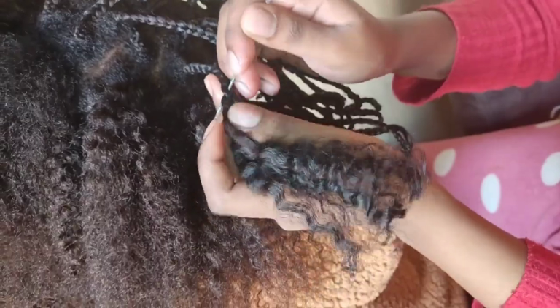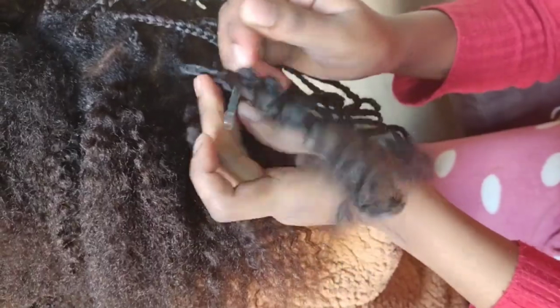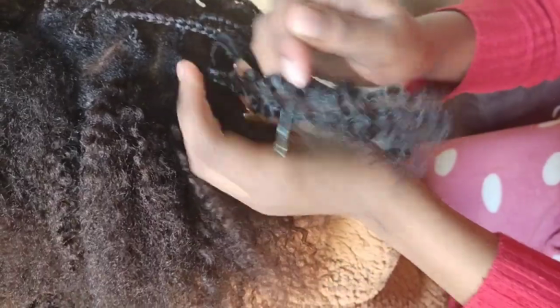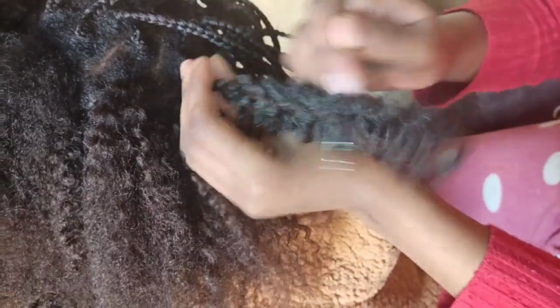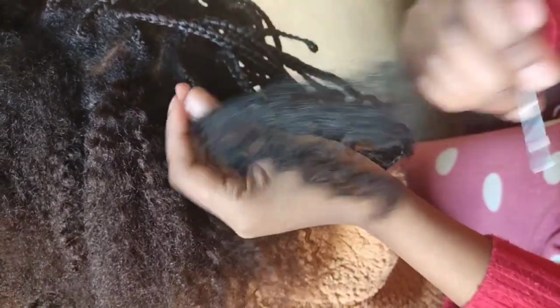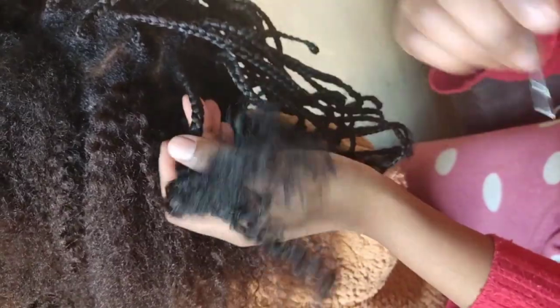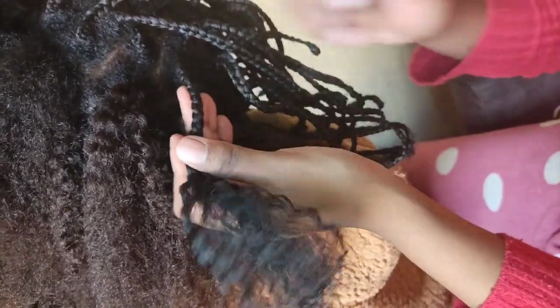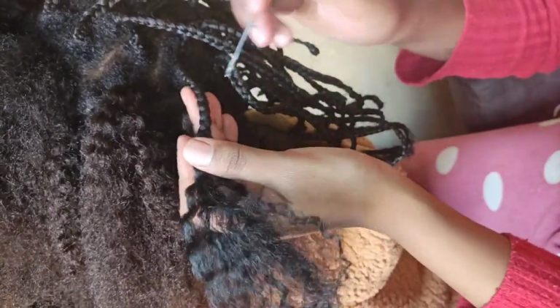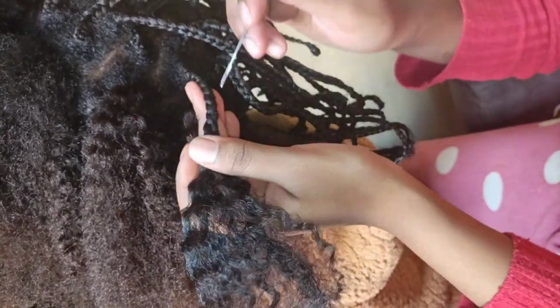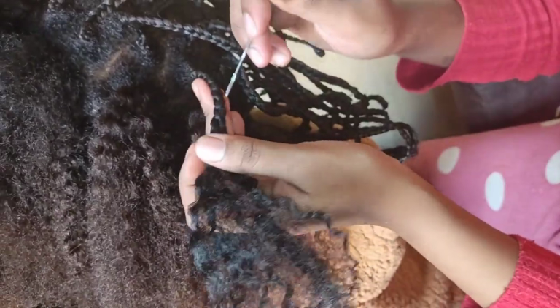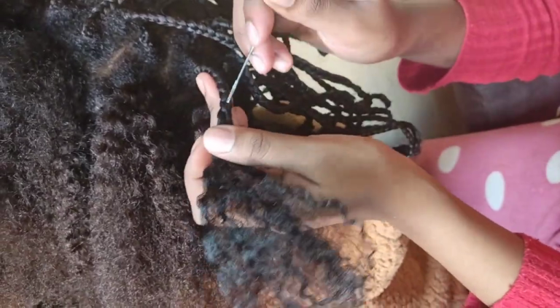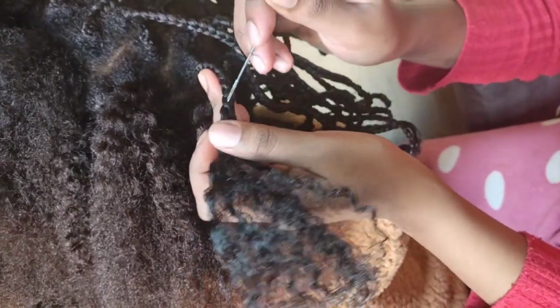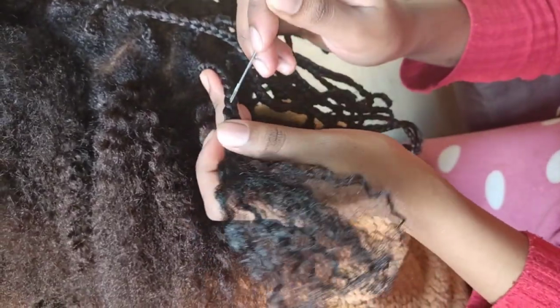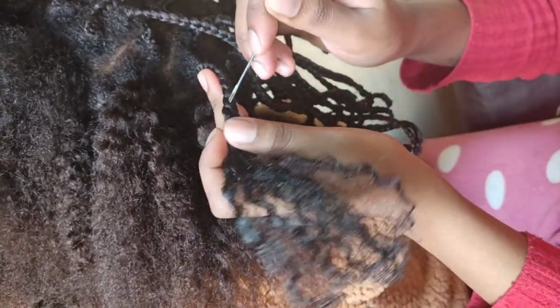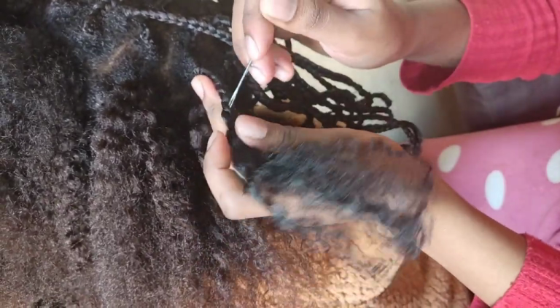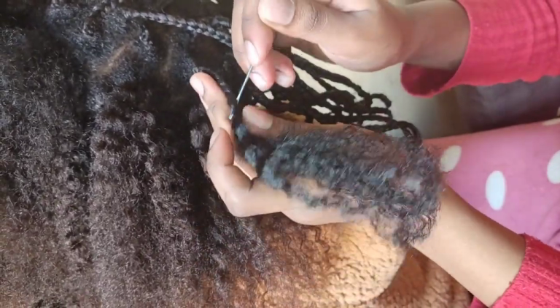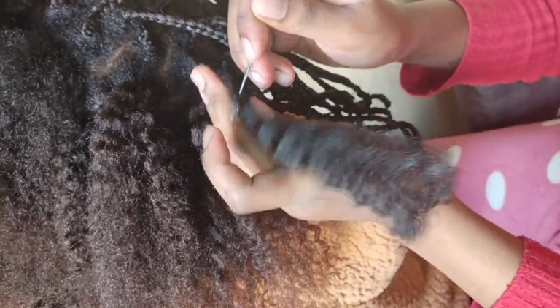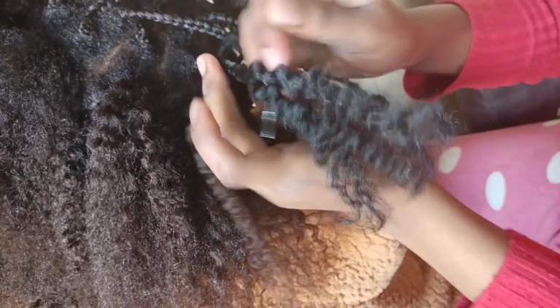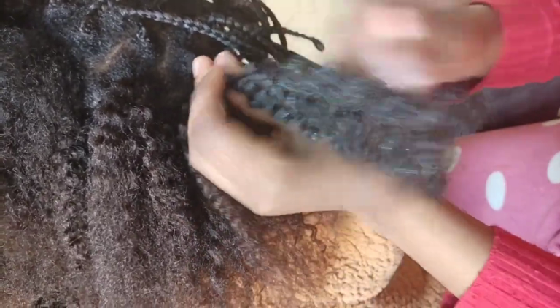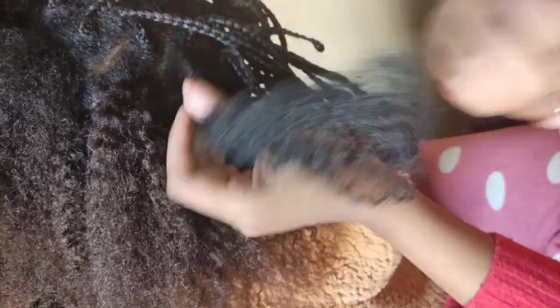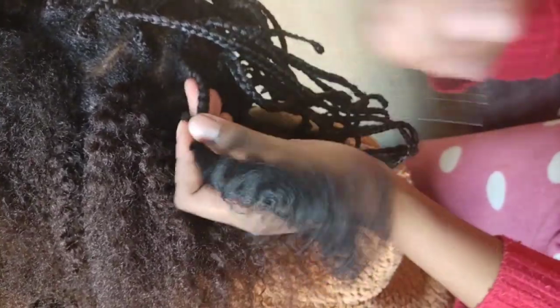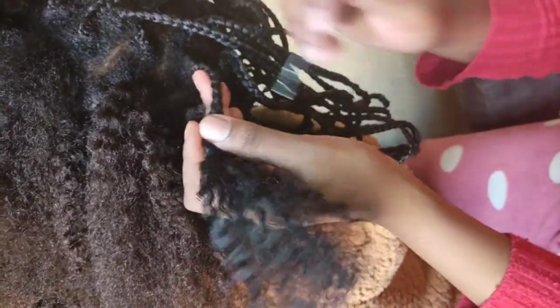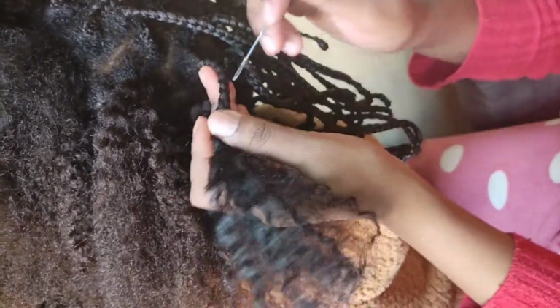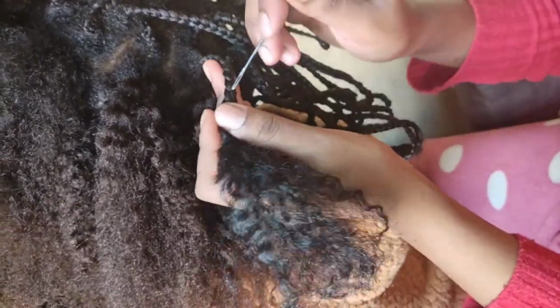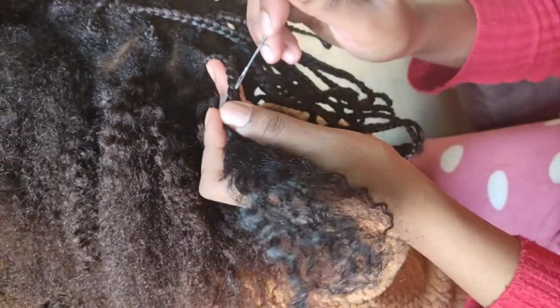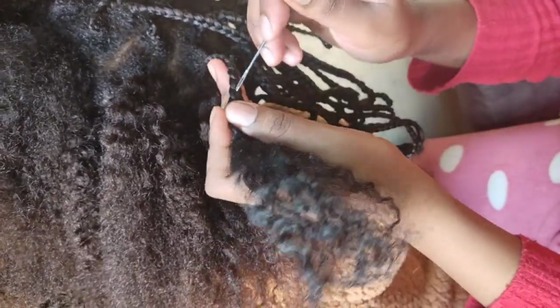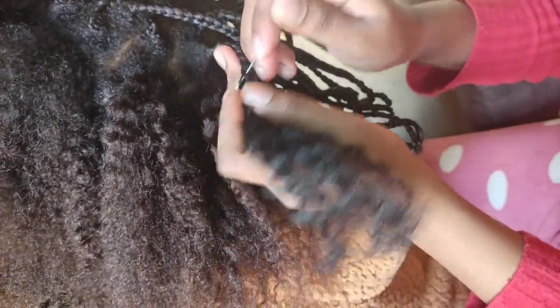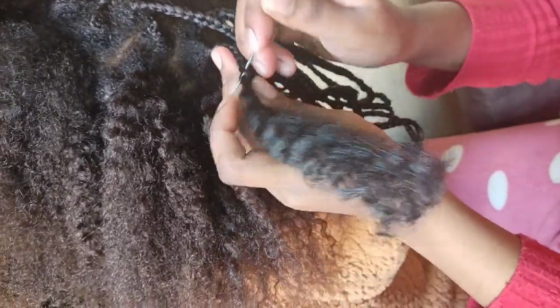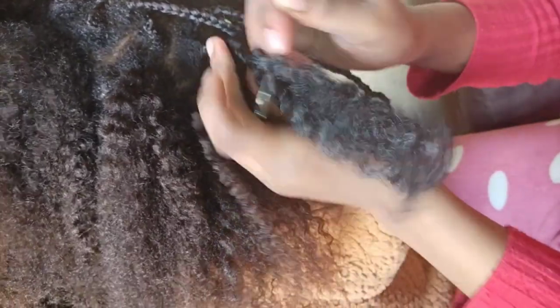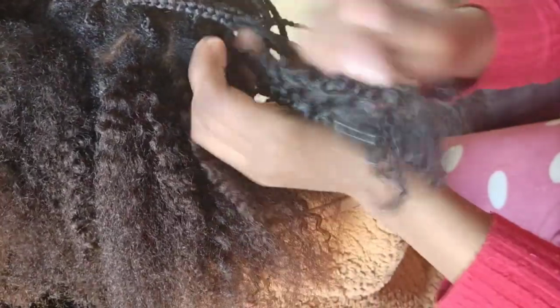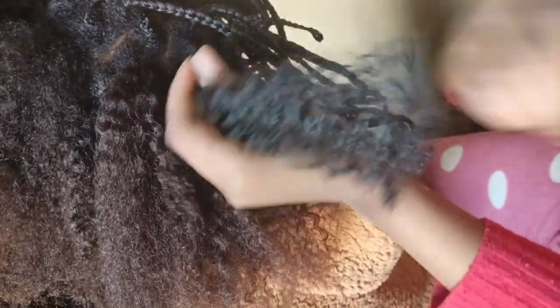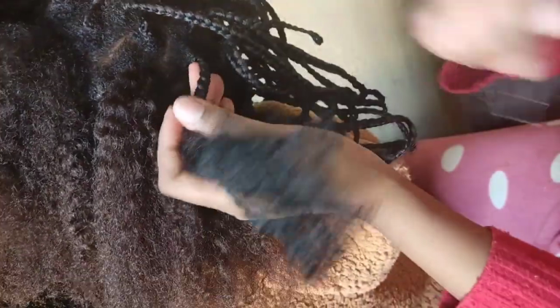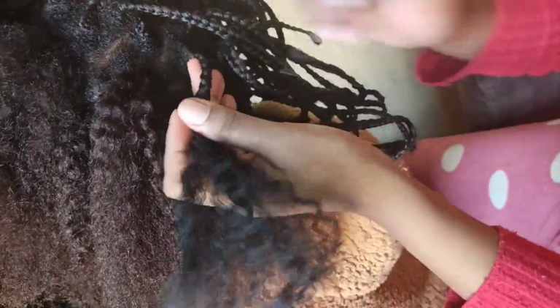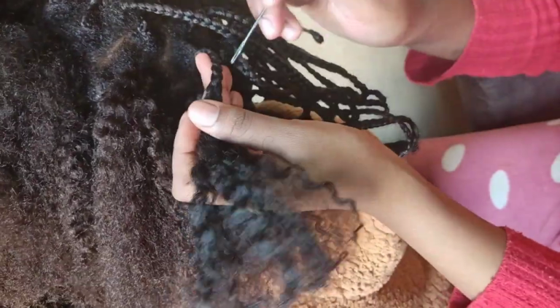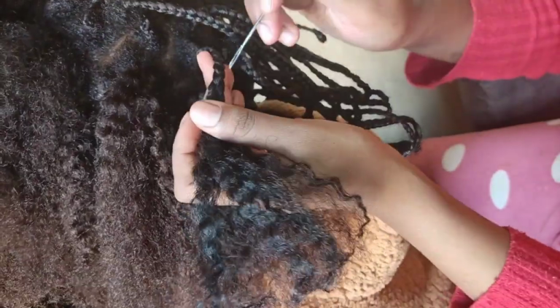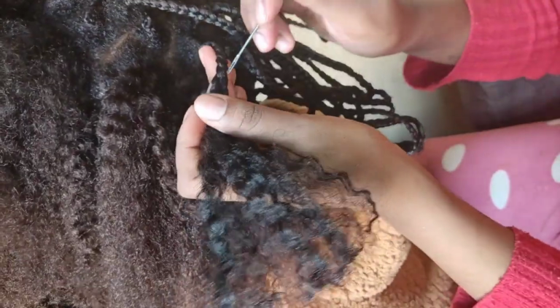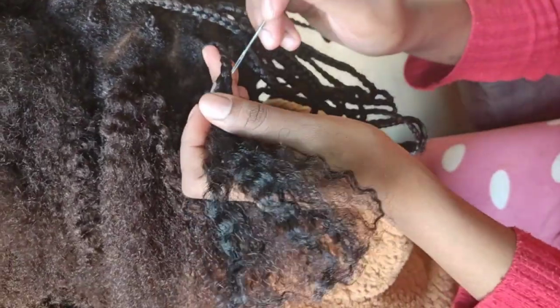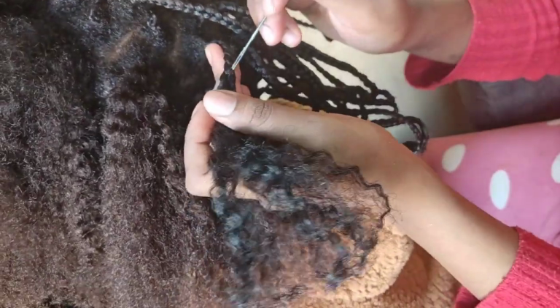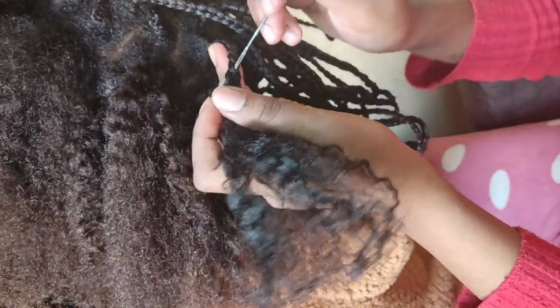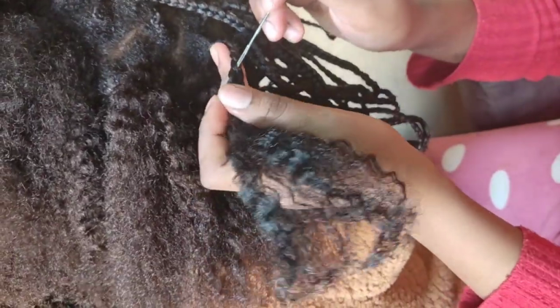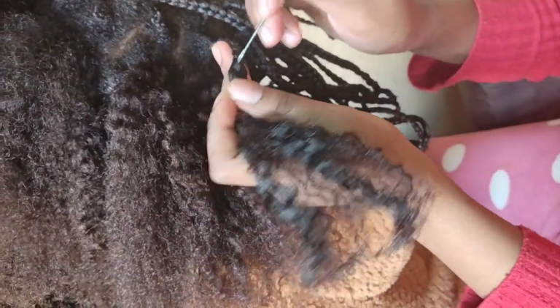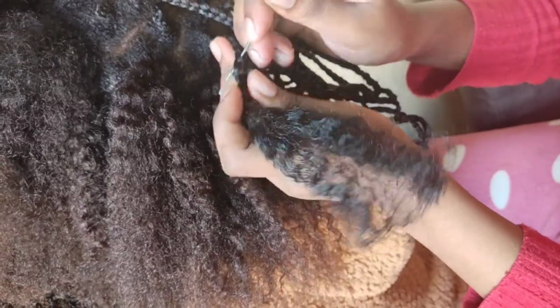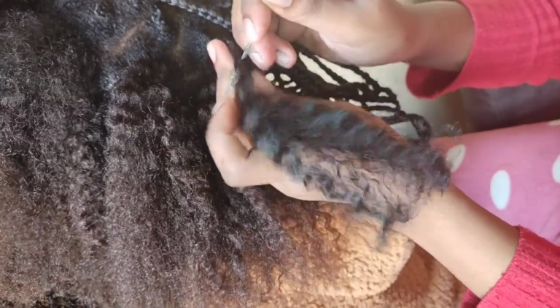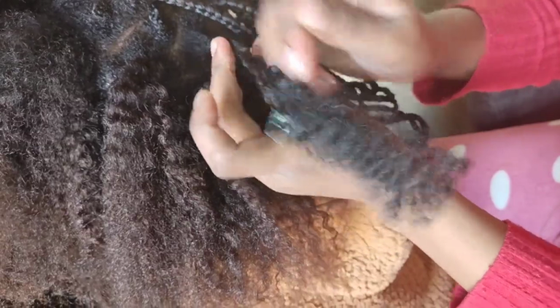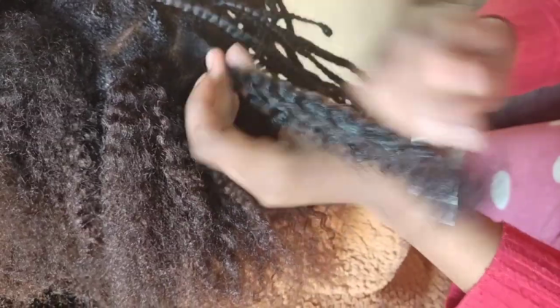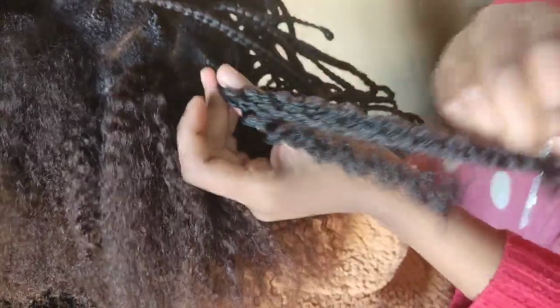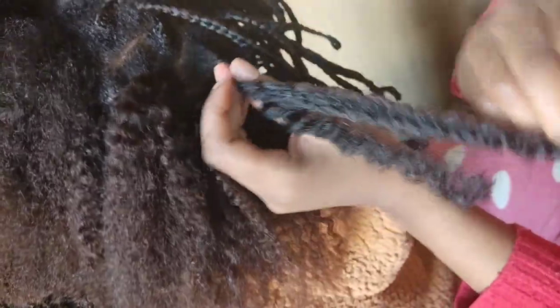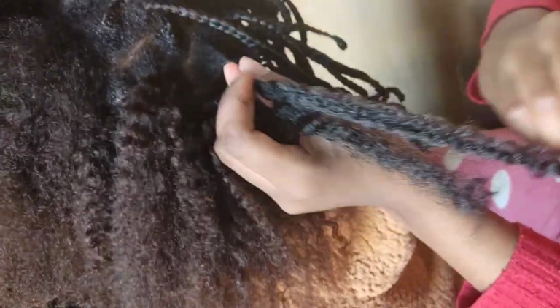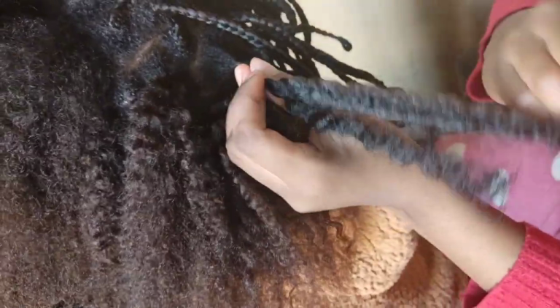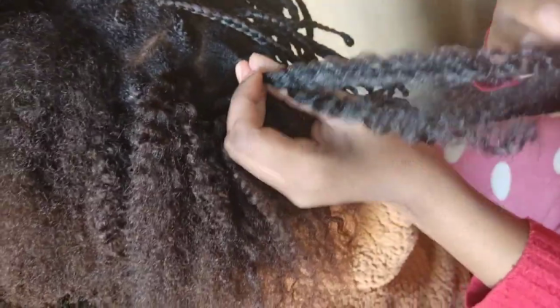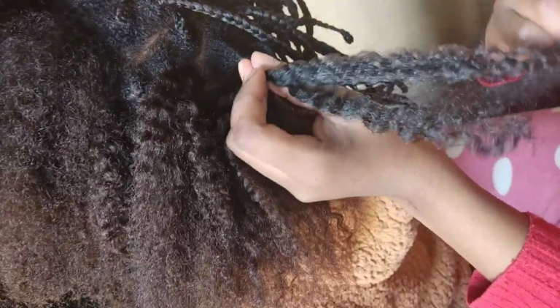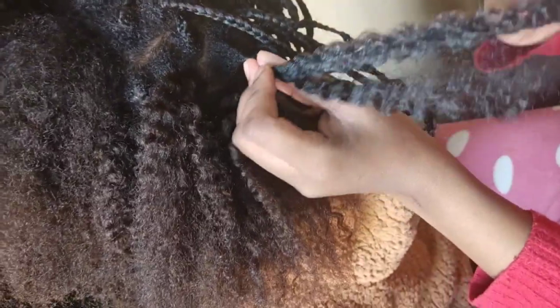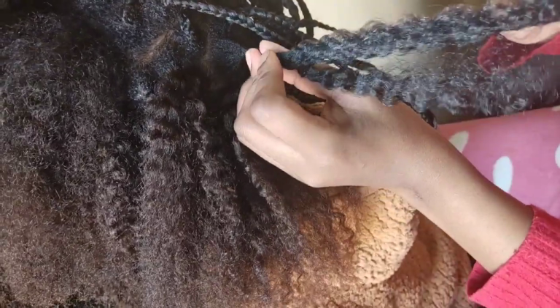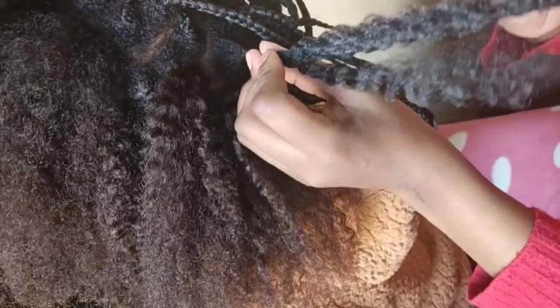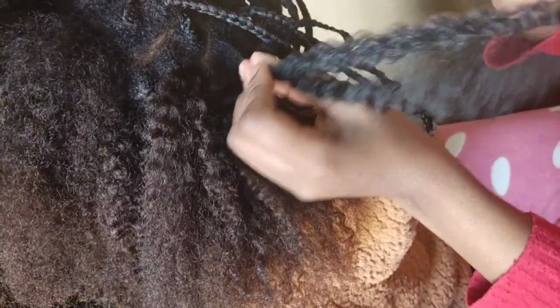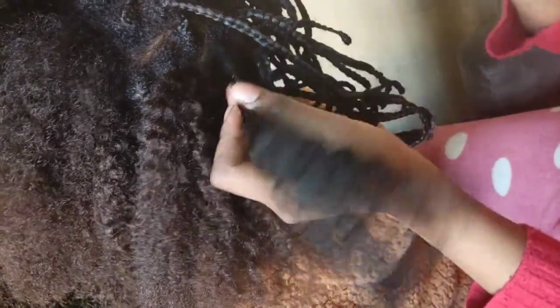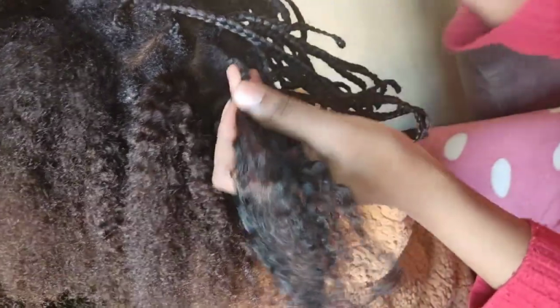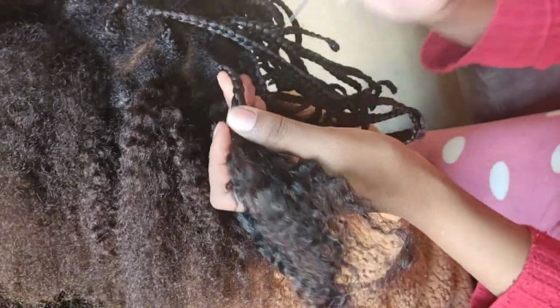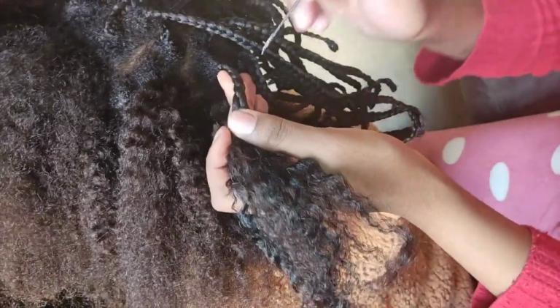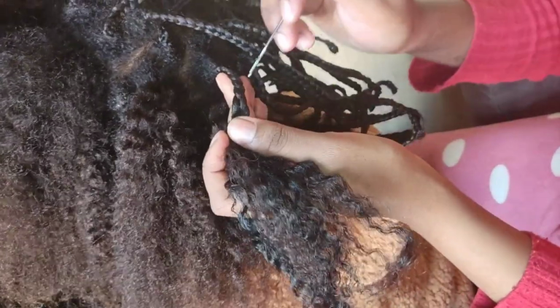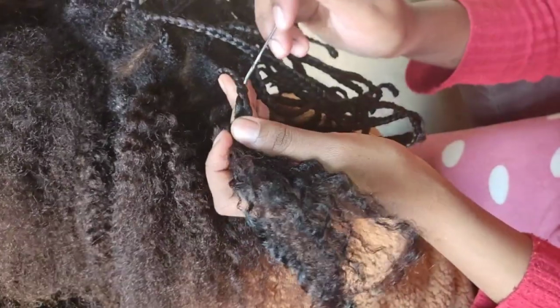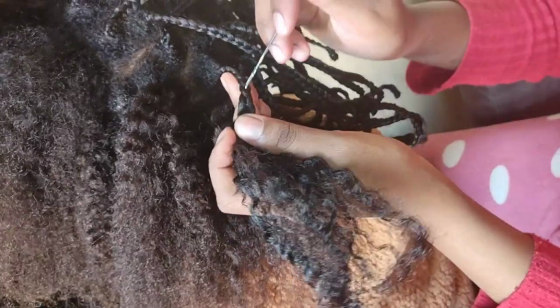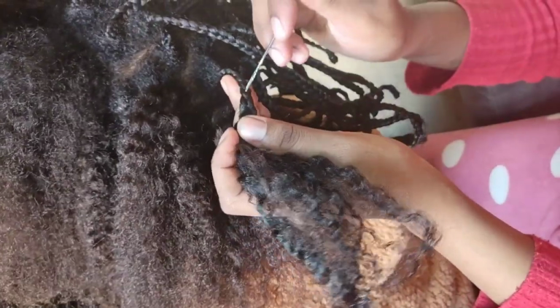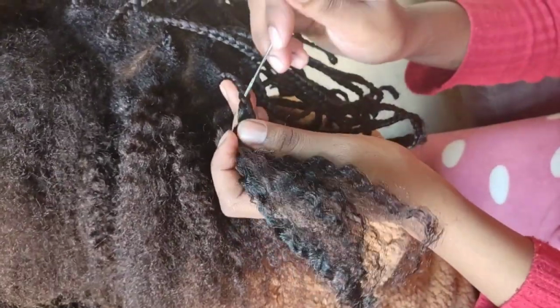Hi guys, so today I'll be showing you how to undo your knotless braids or braids without damaging your hair.